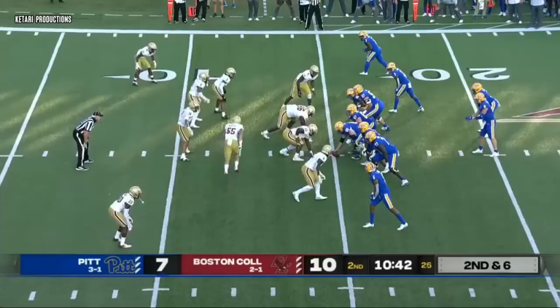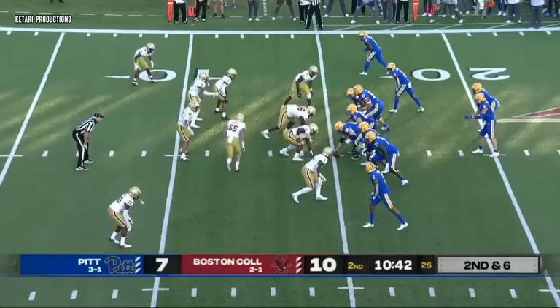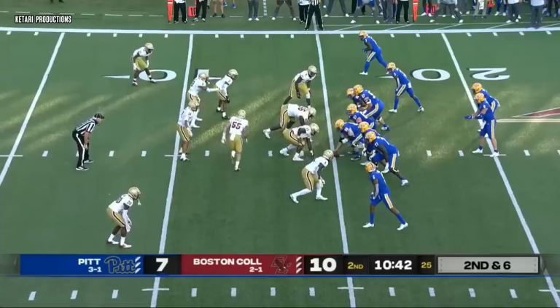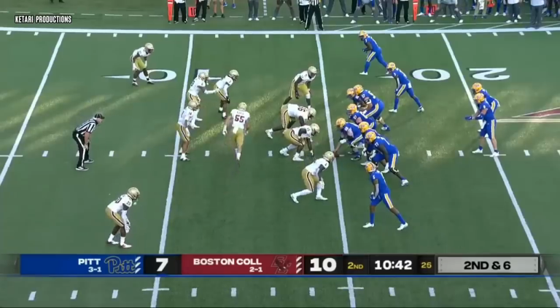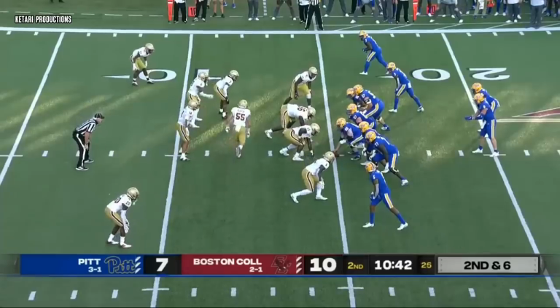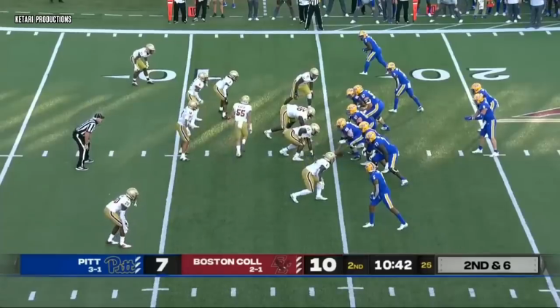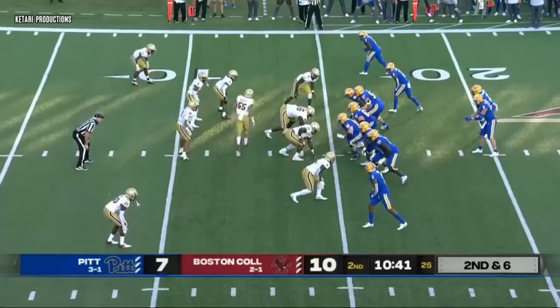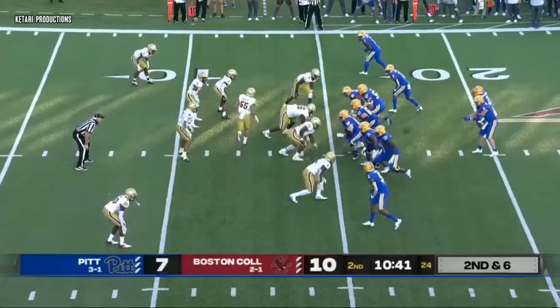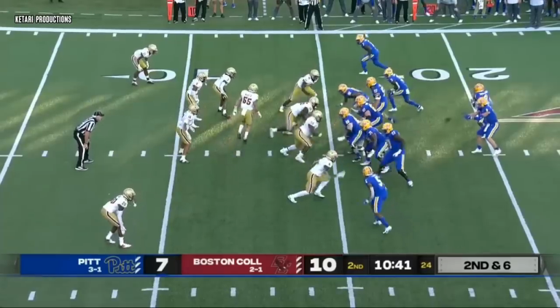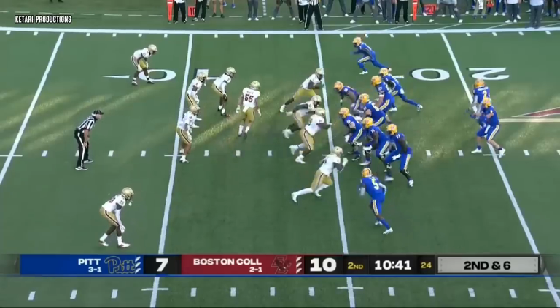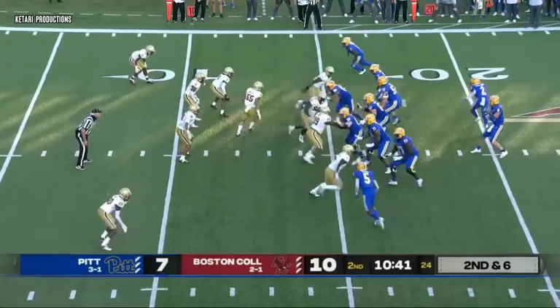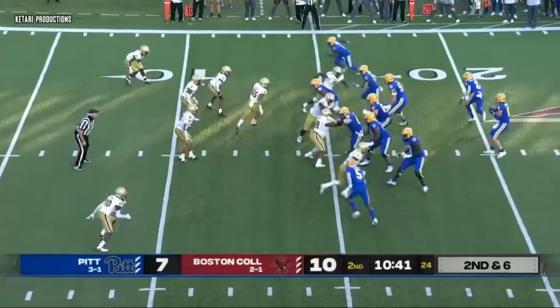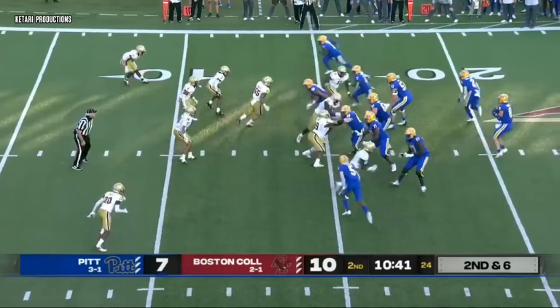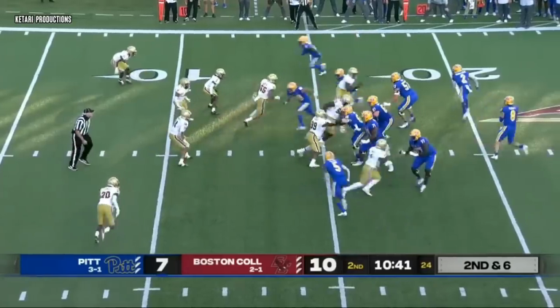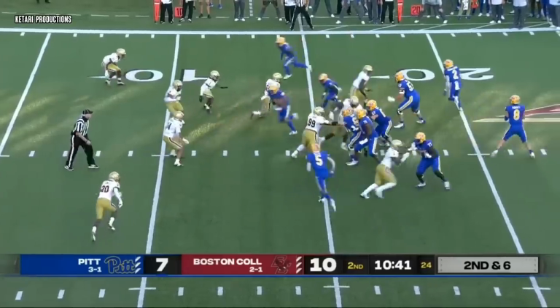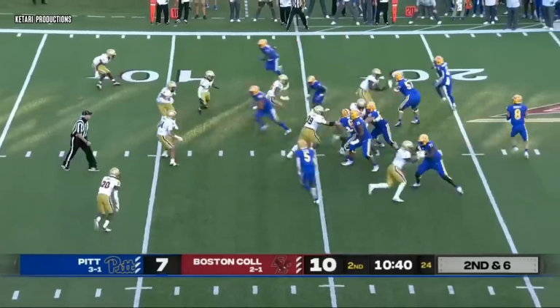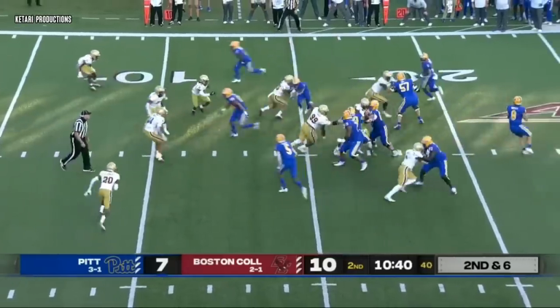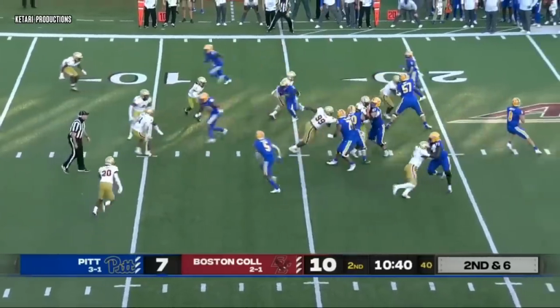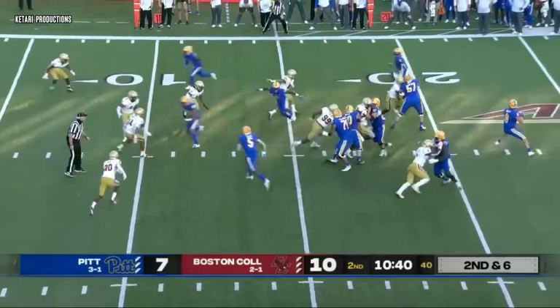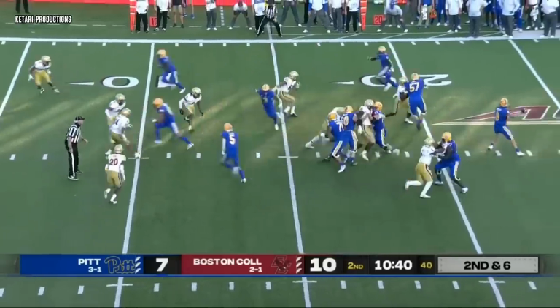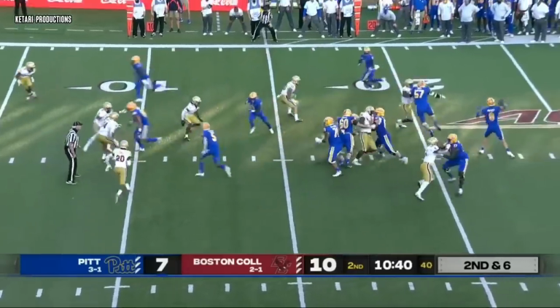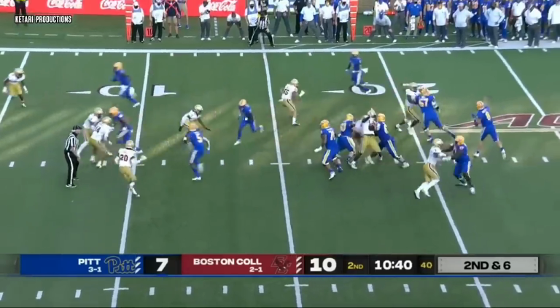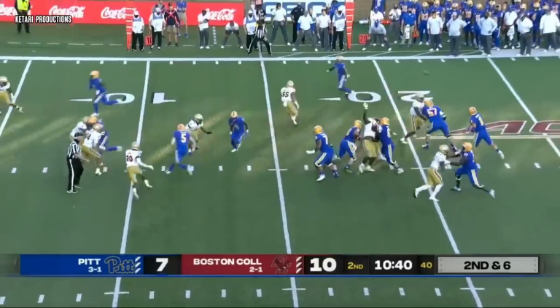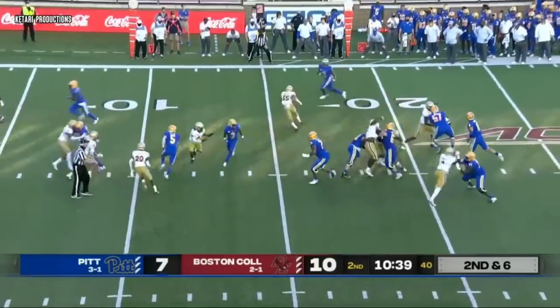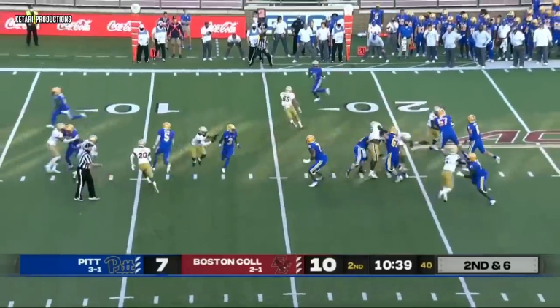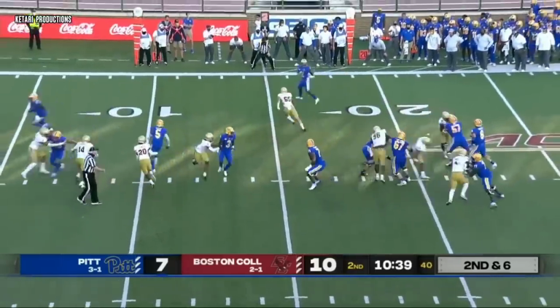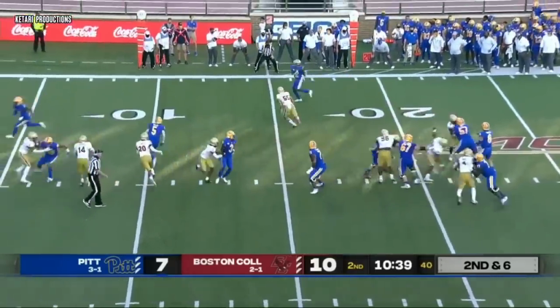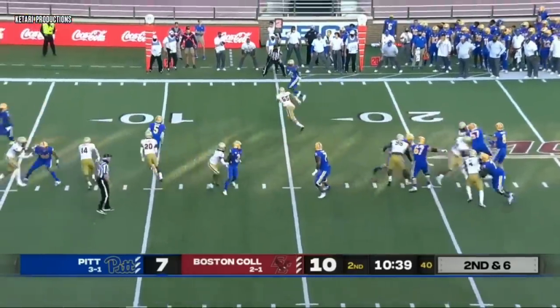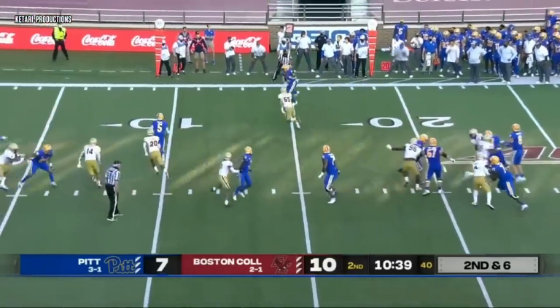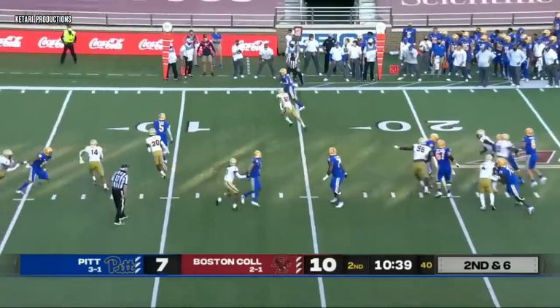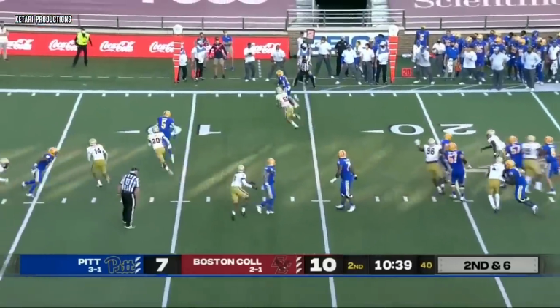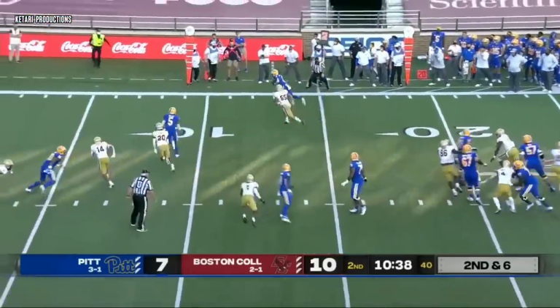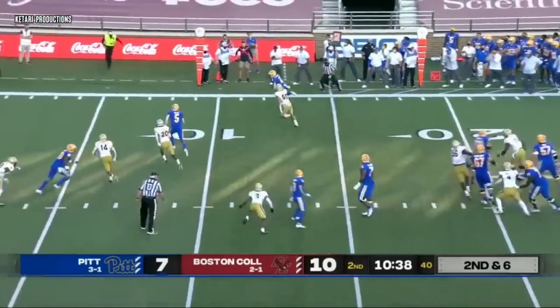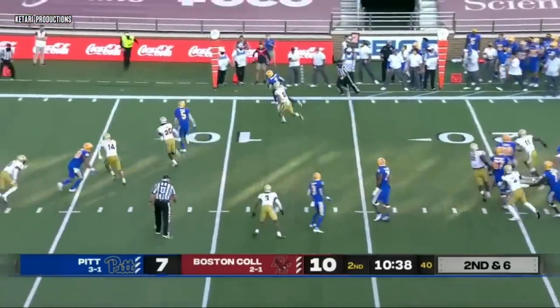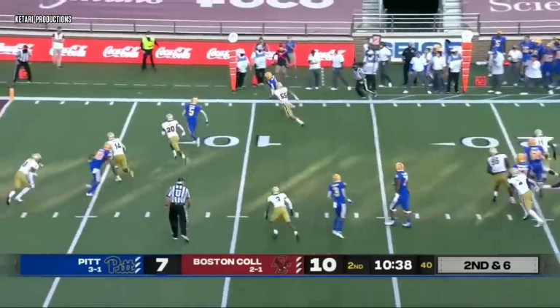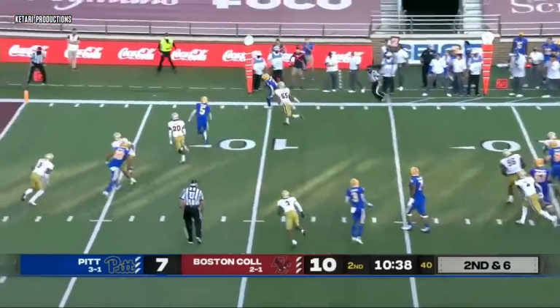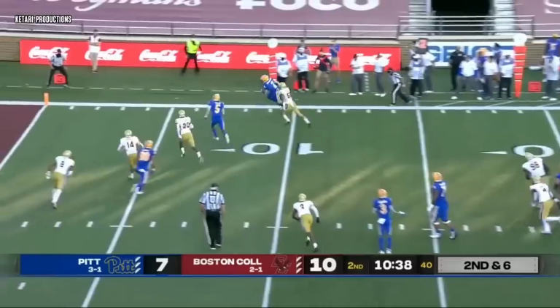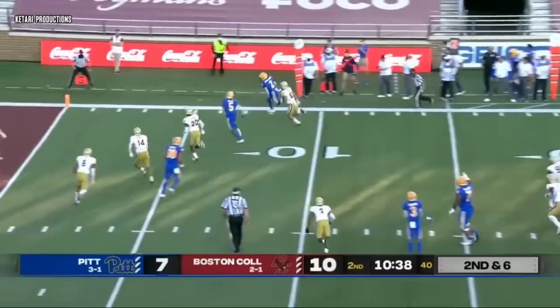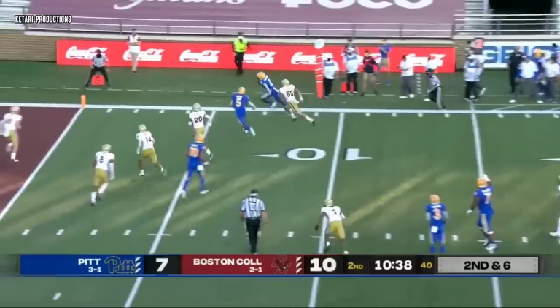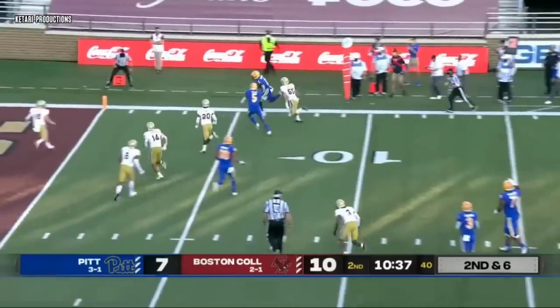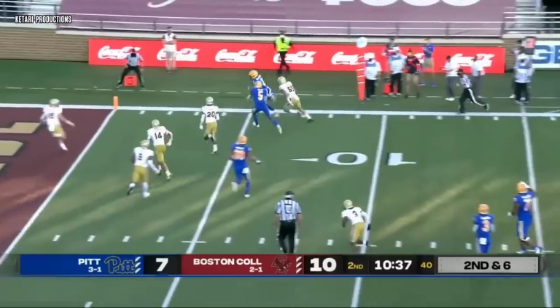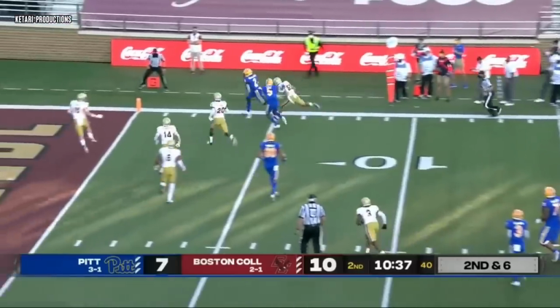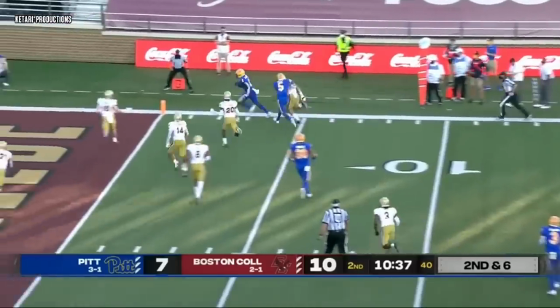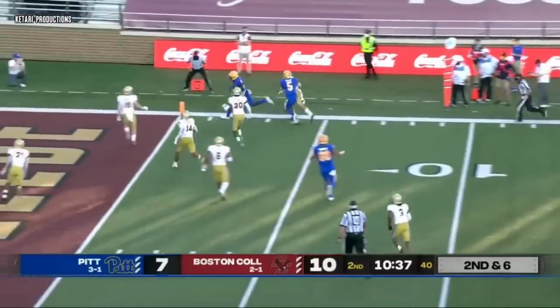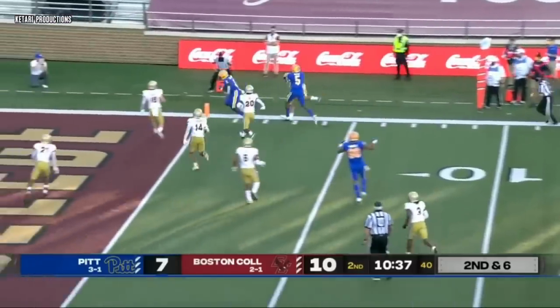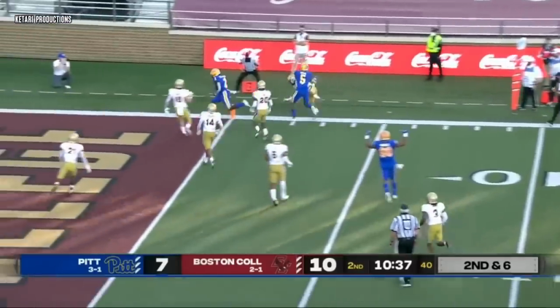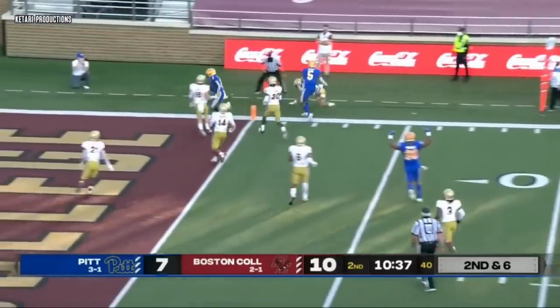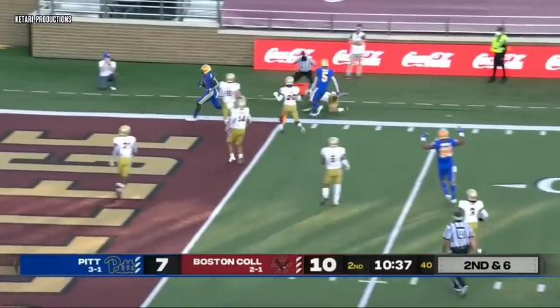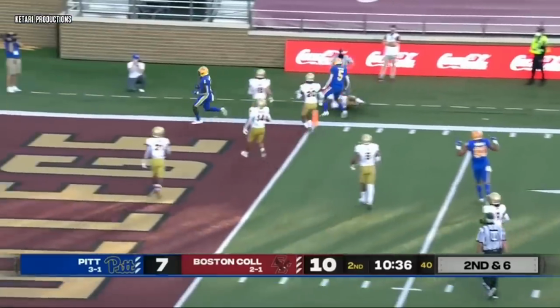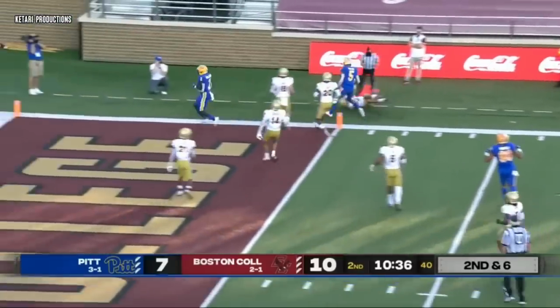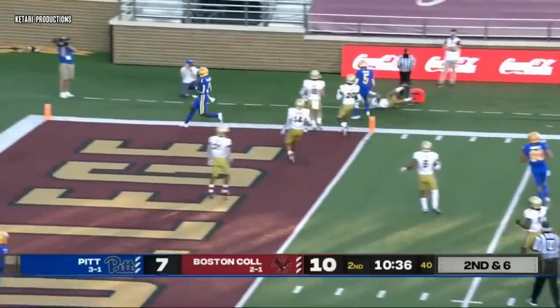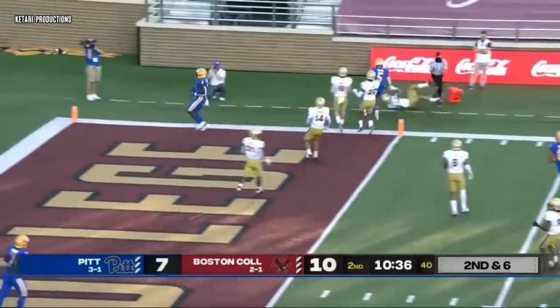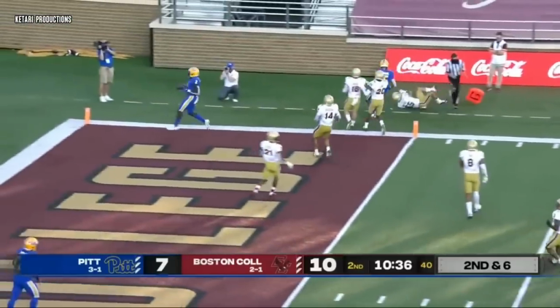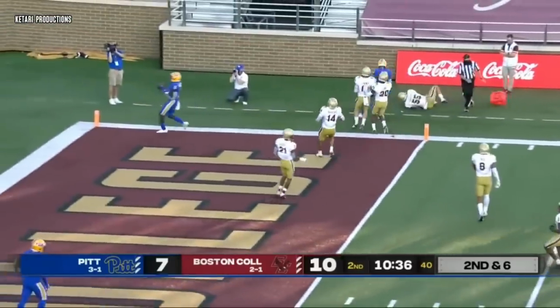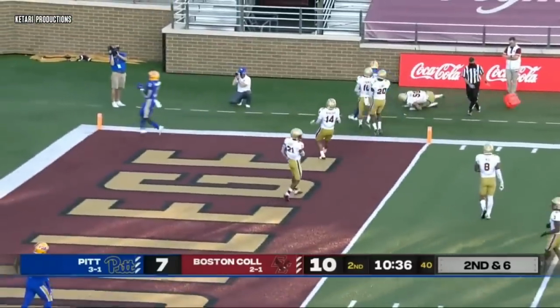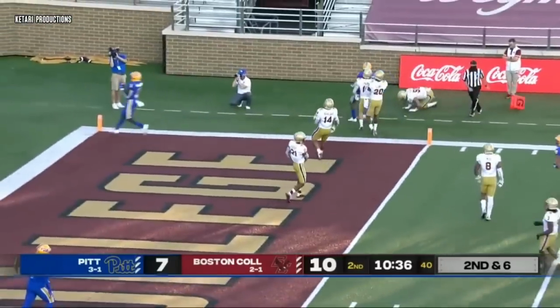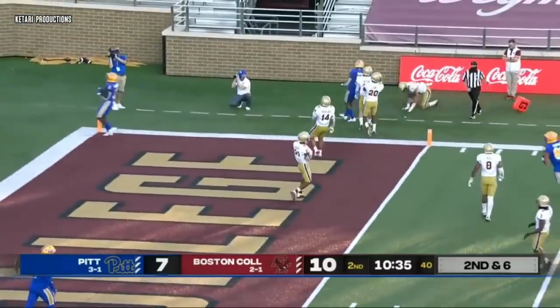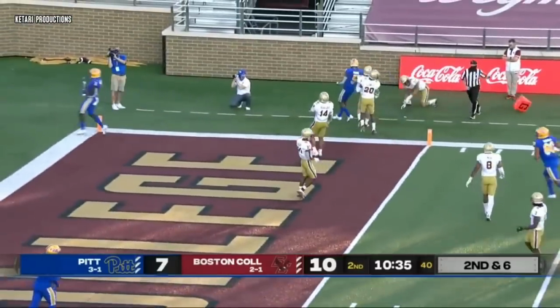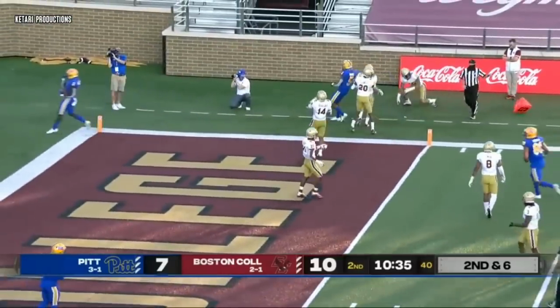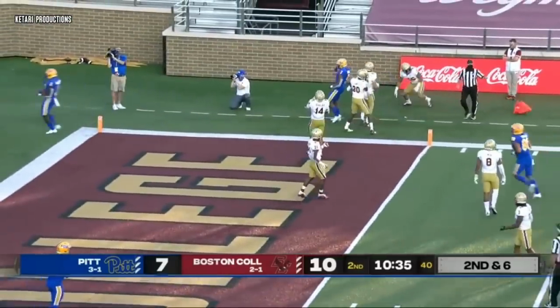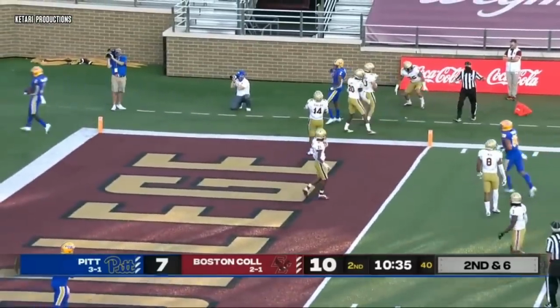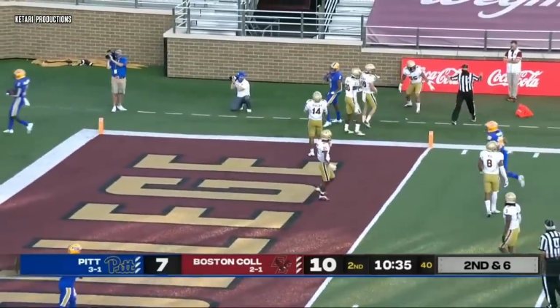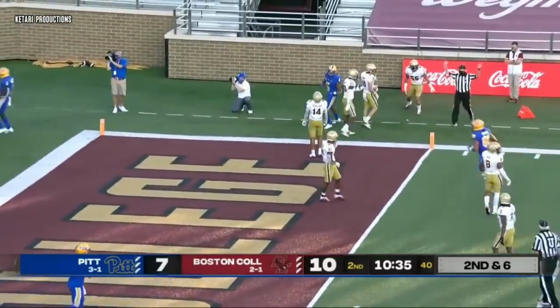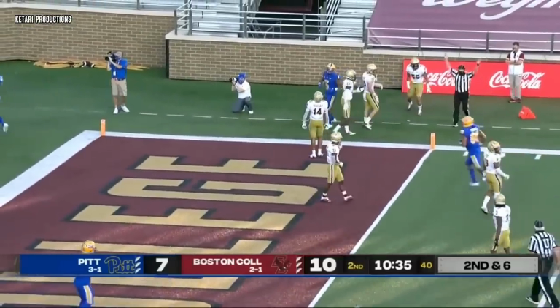Not going to run a play with three receivers in boundary — or they do, quick pass. Trying to get it to Izzy, they do. 10, 5, the running back from Brooklyn scores.